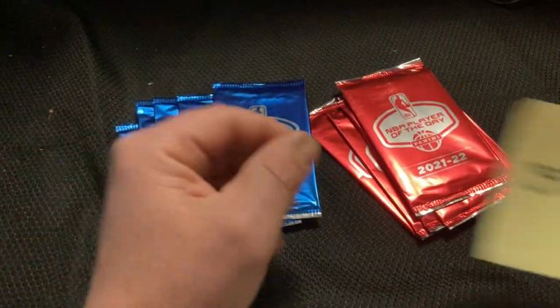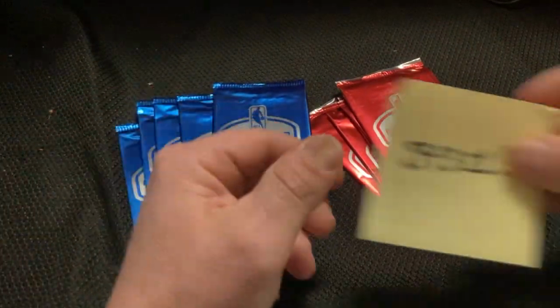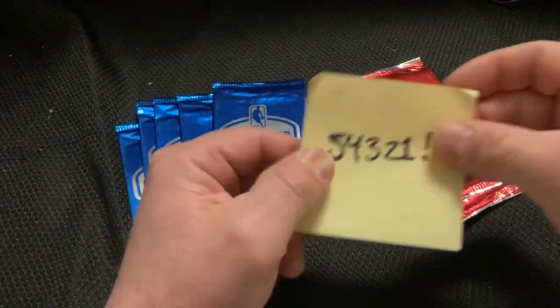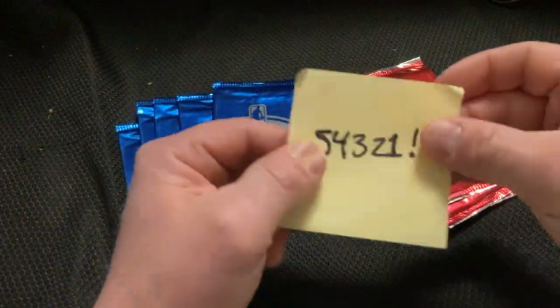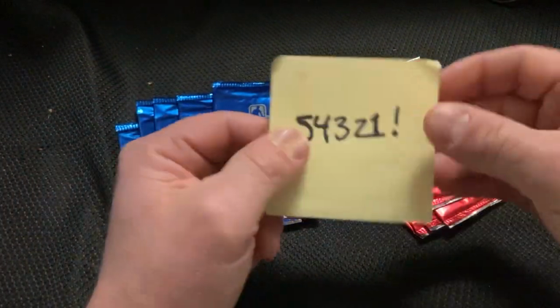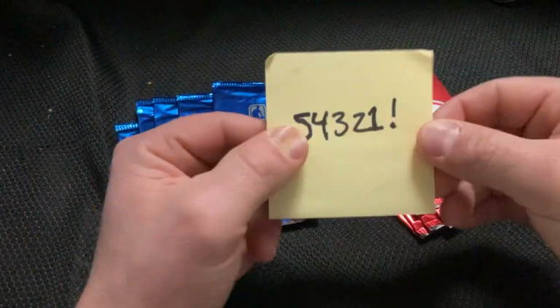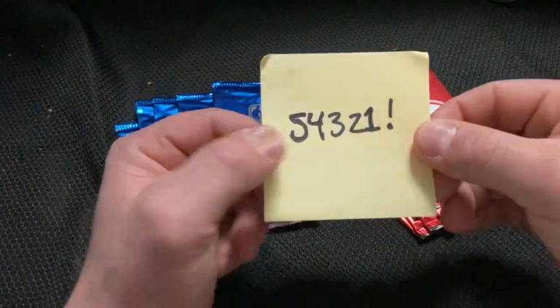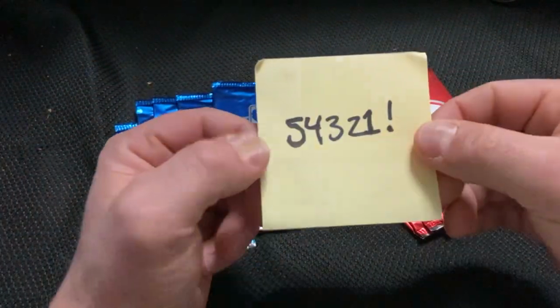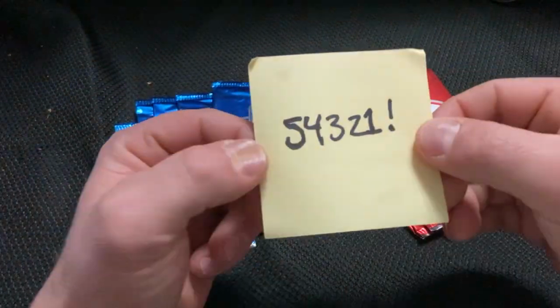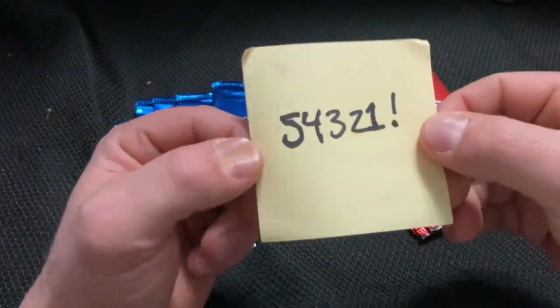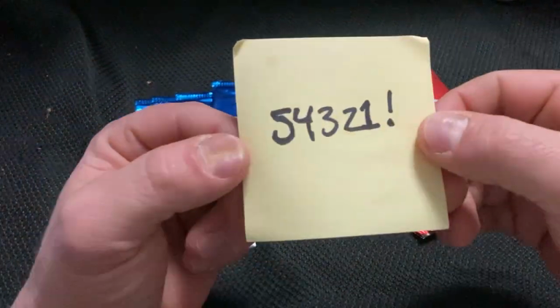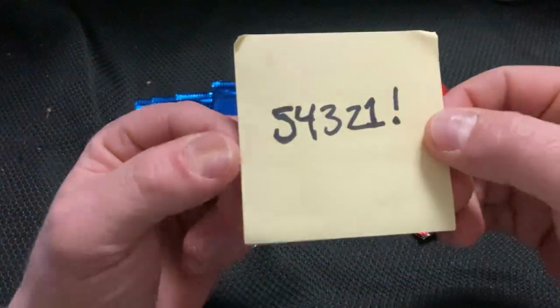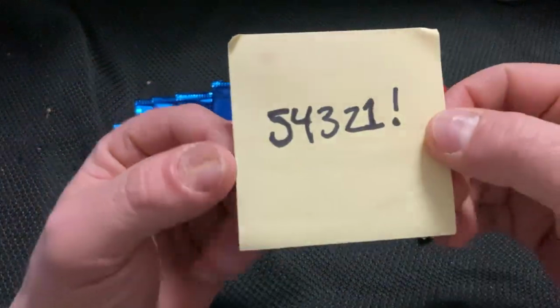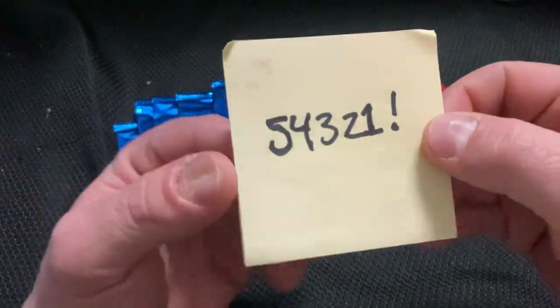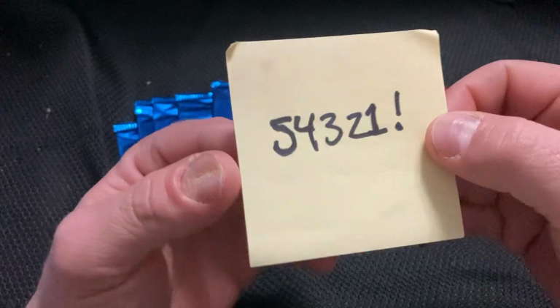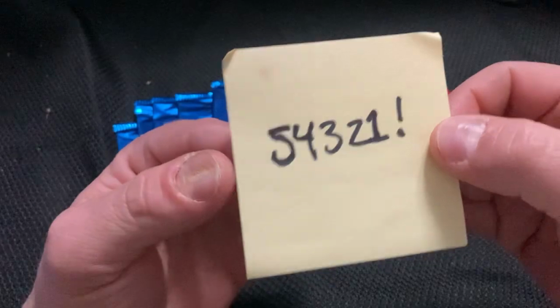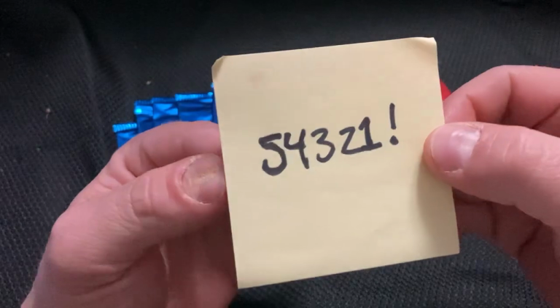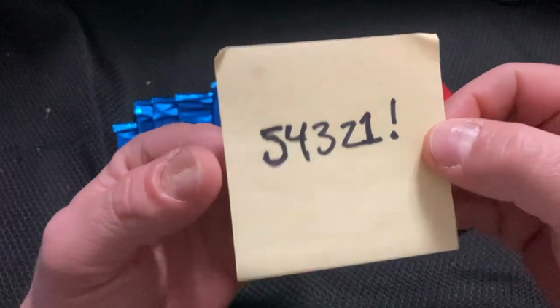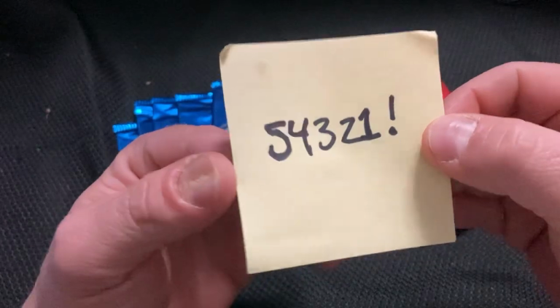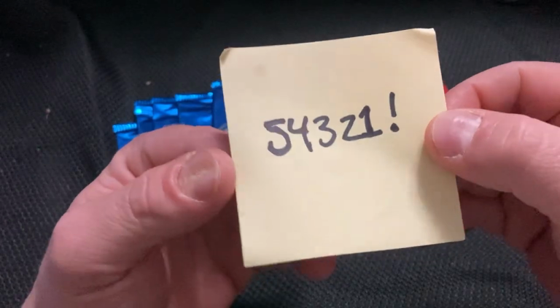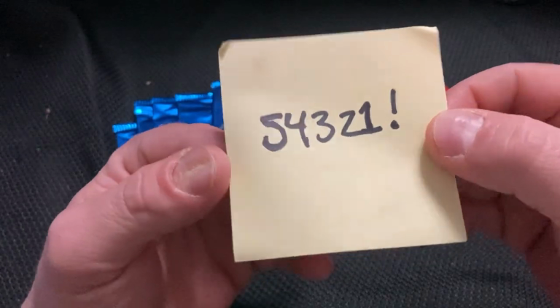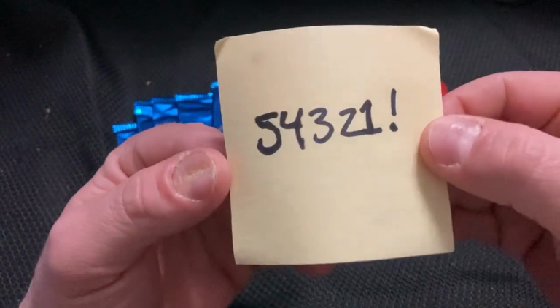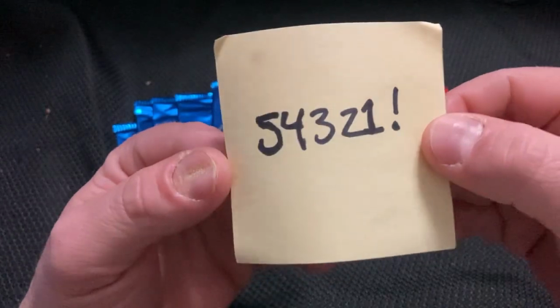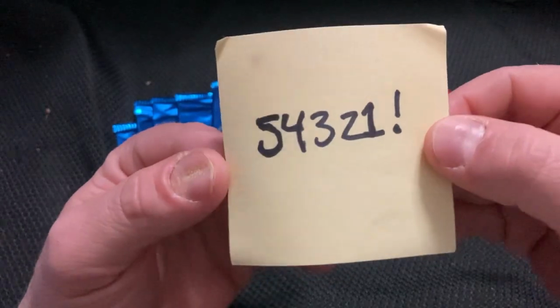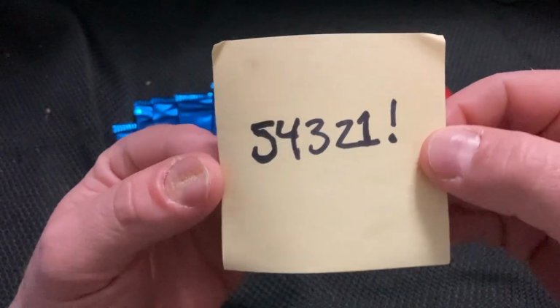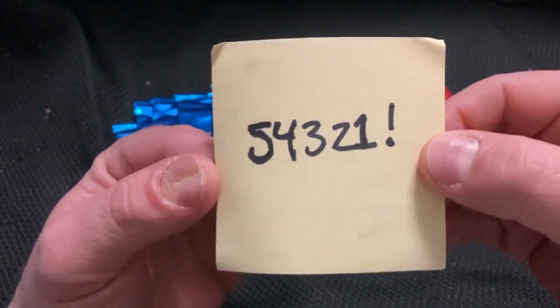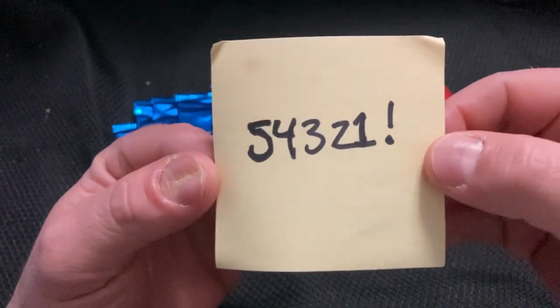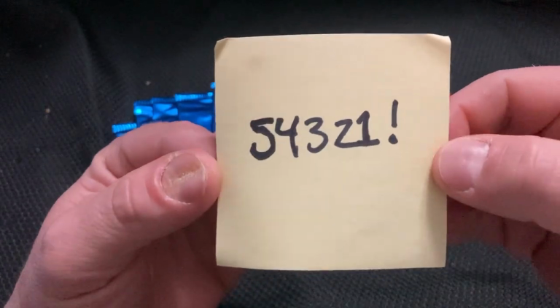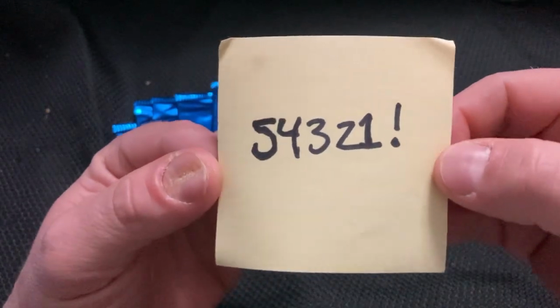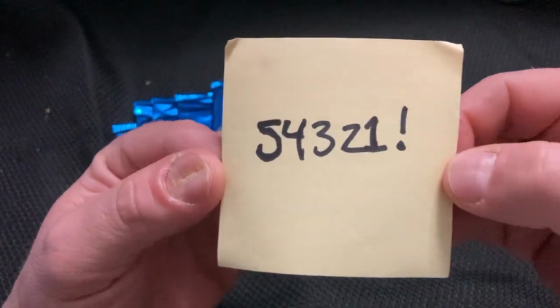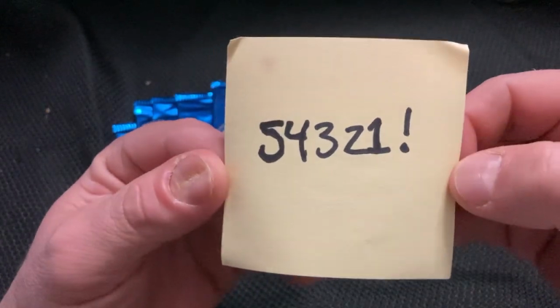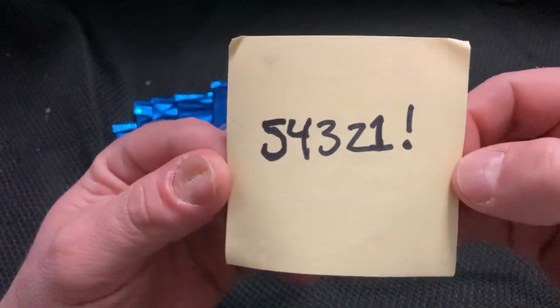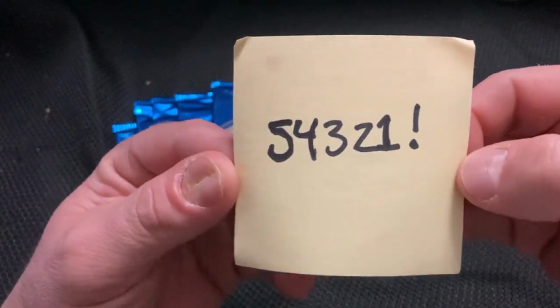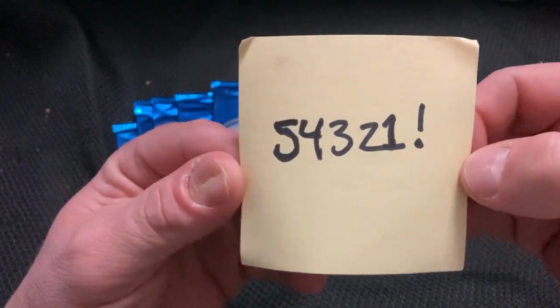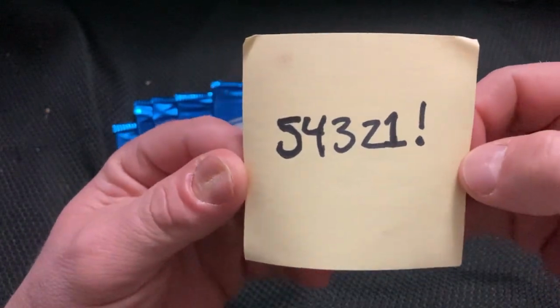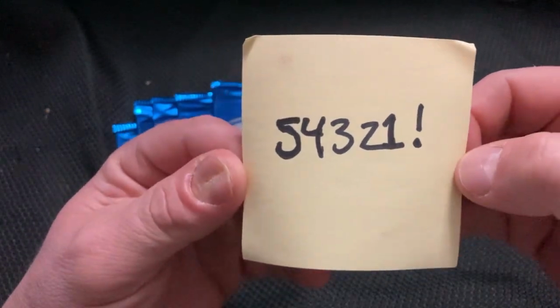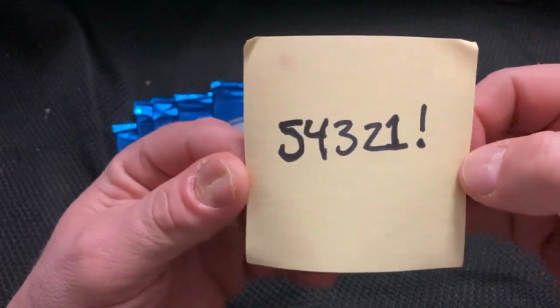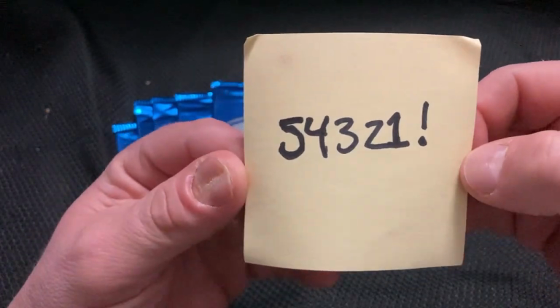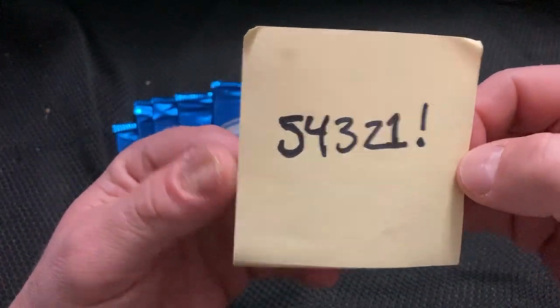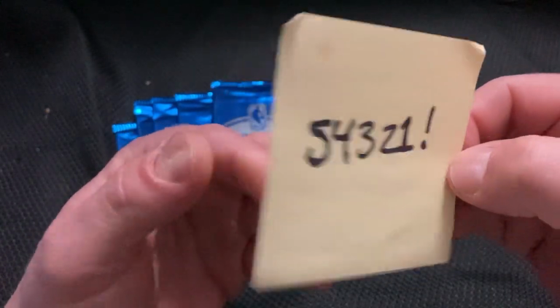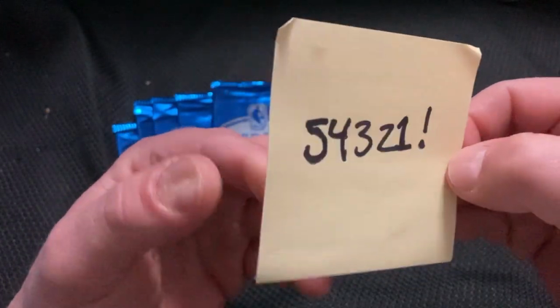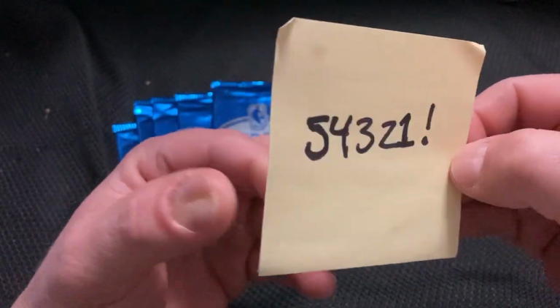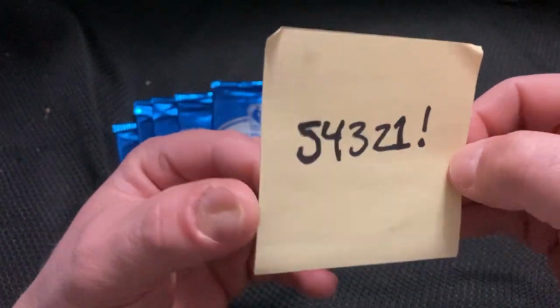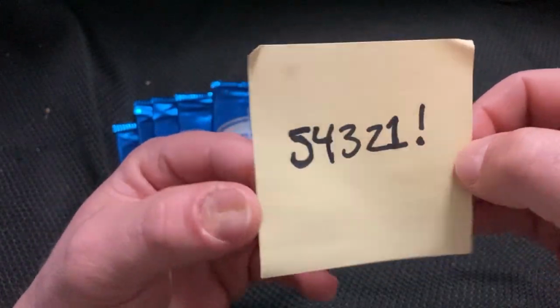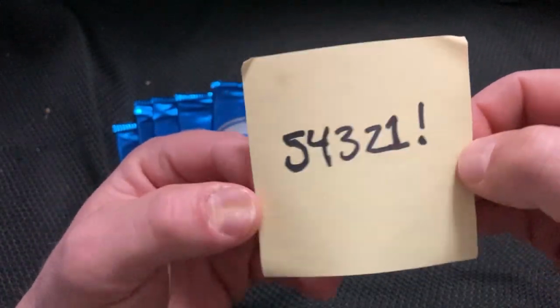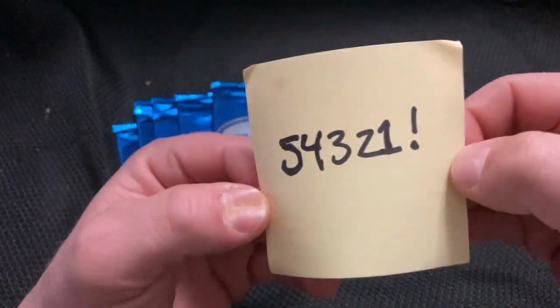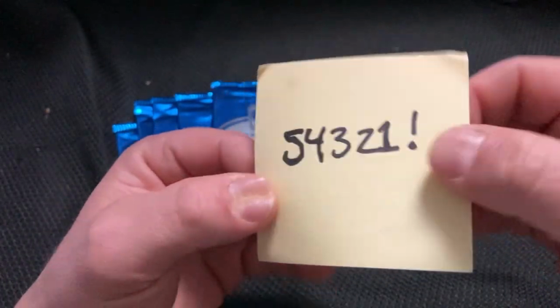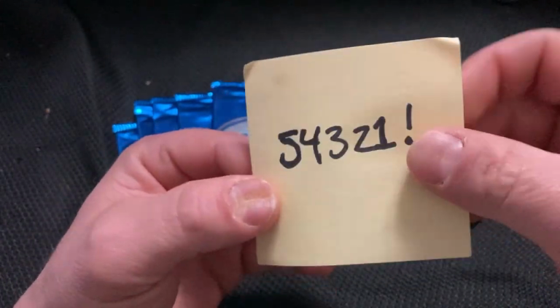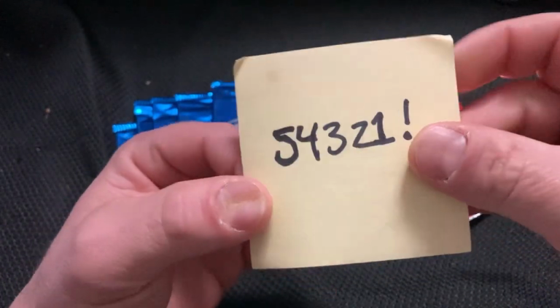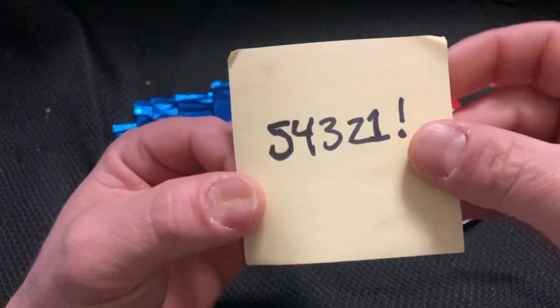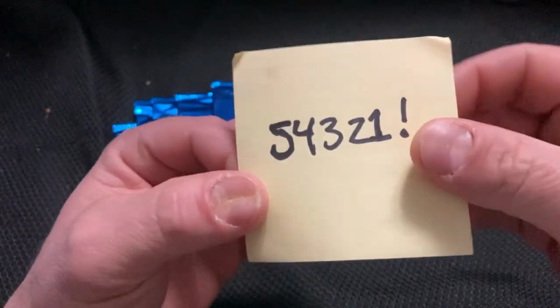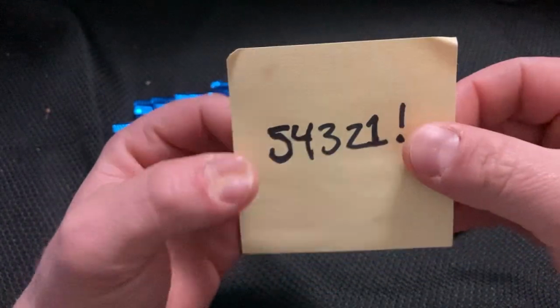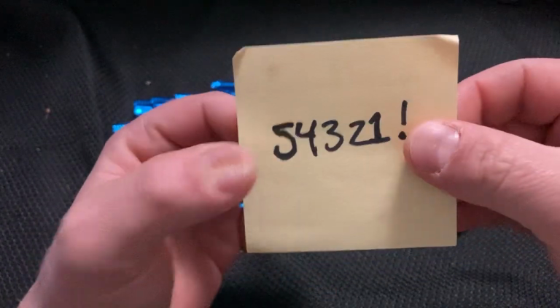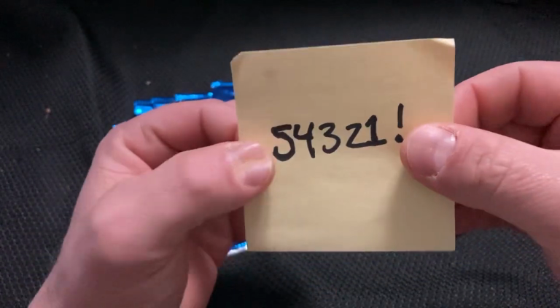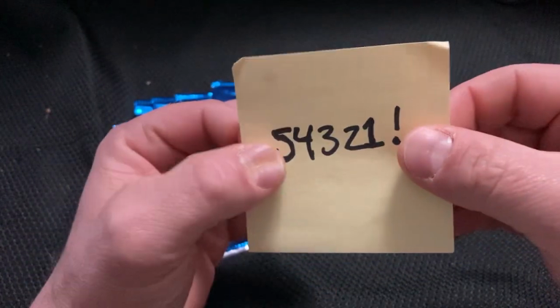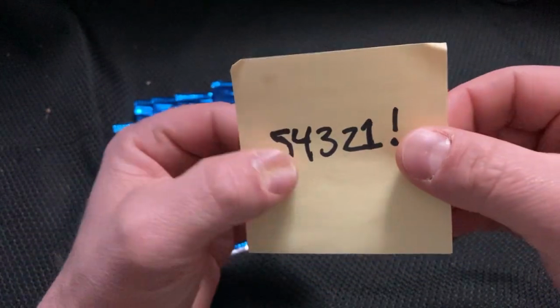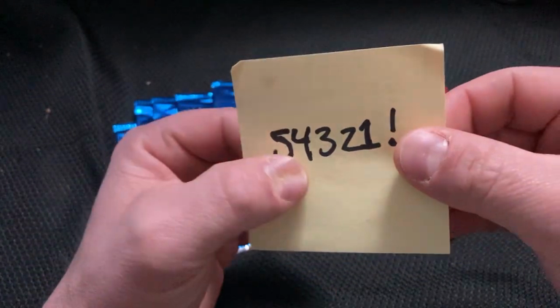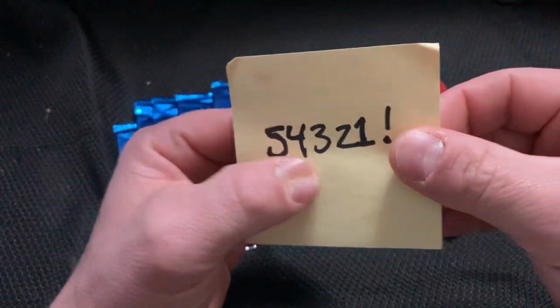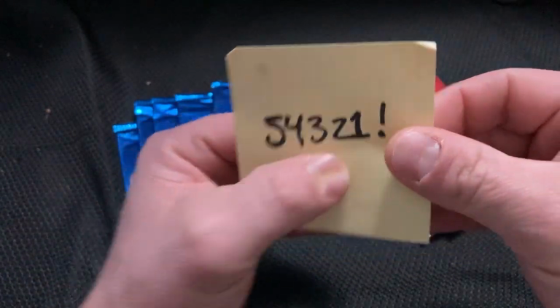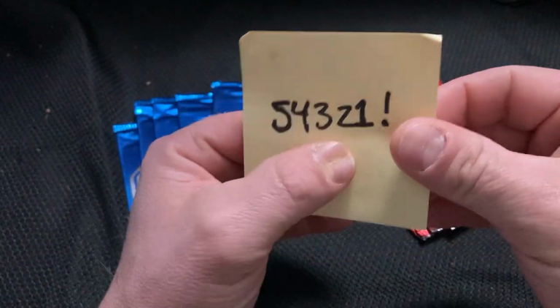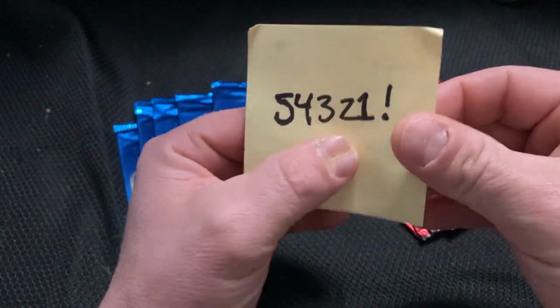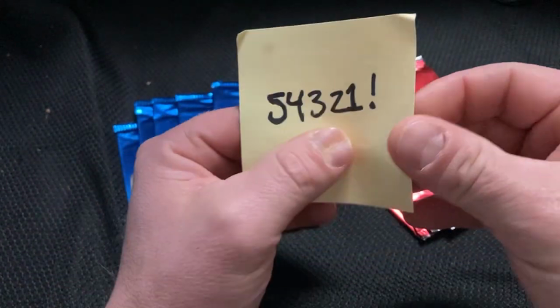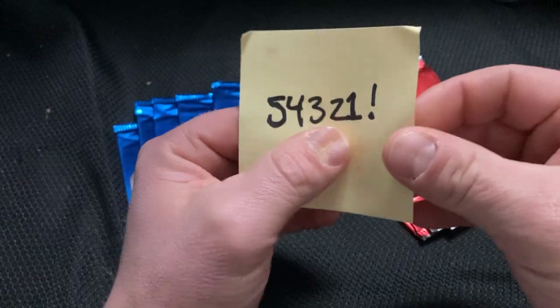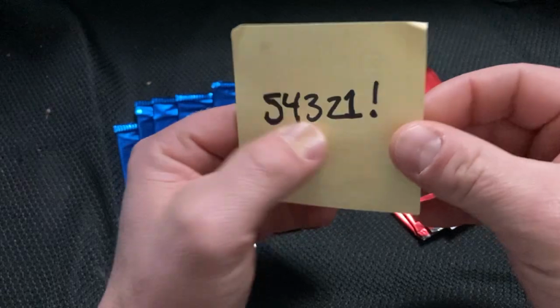One that's on eBay from 54321! So if you're on eBay, check out 54321!